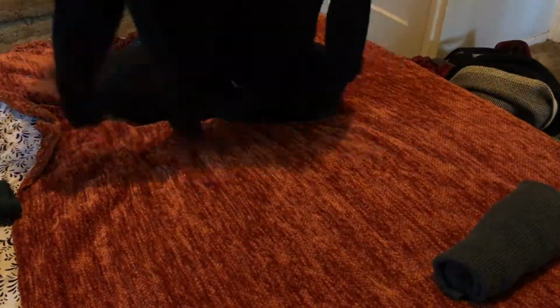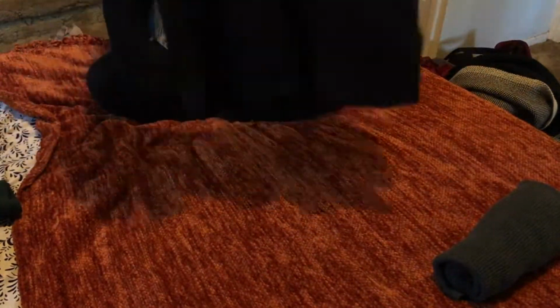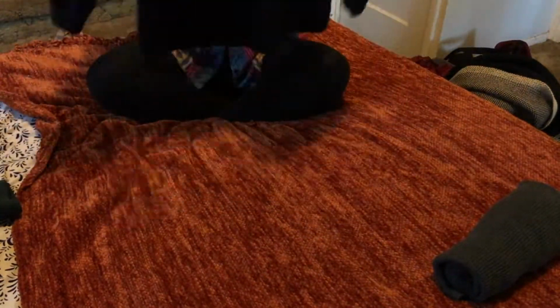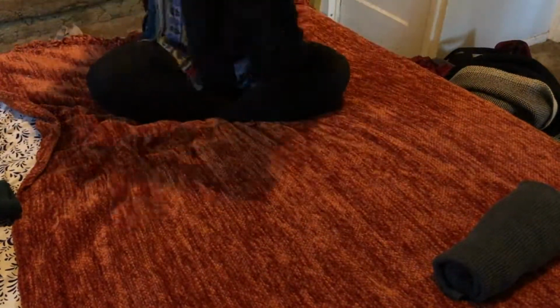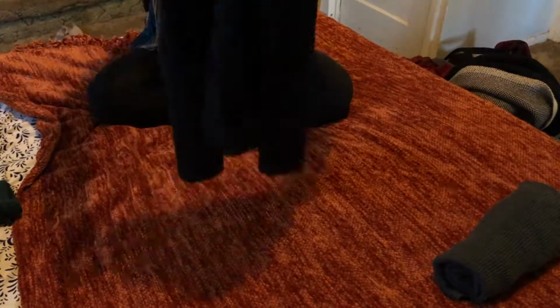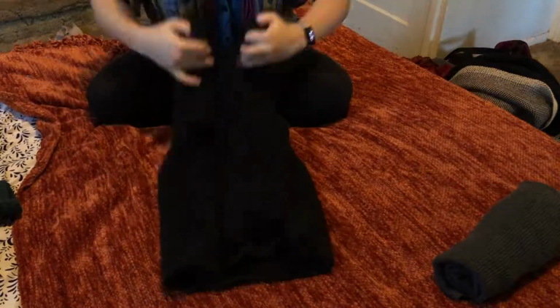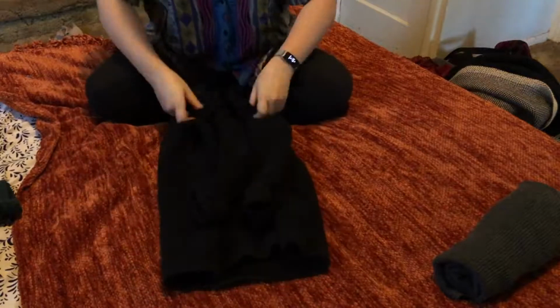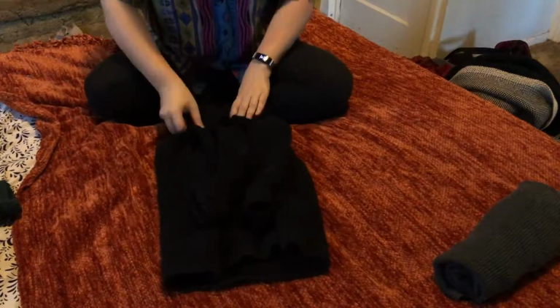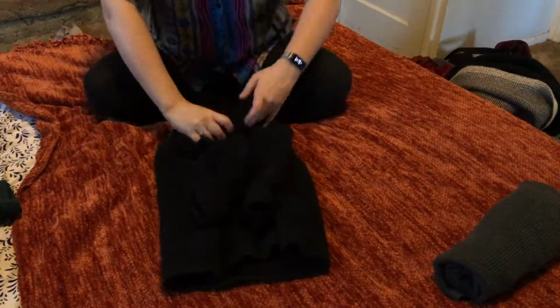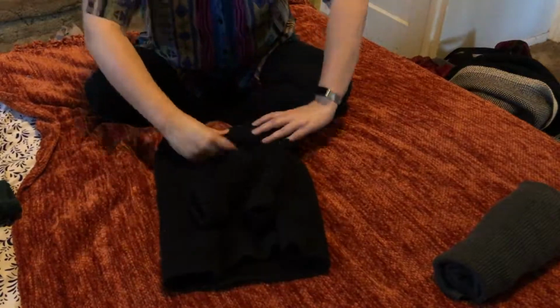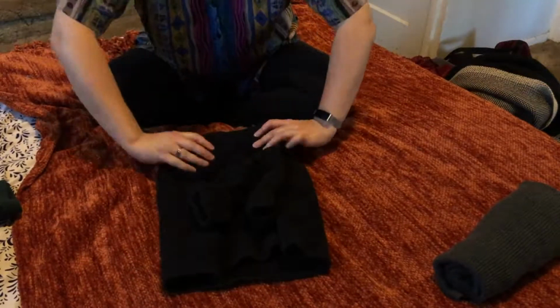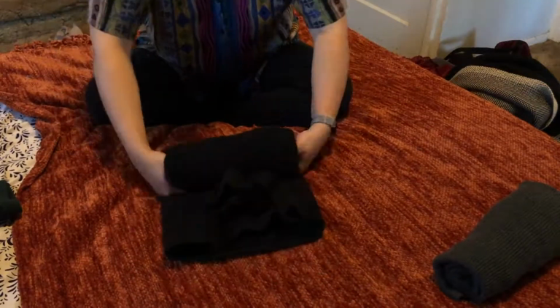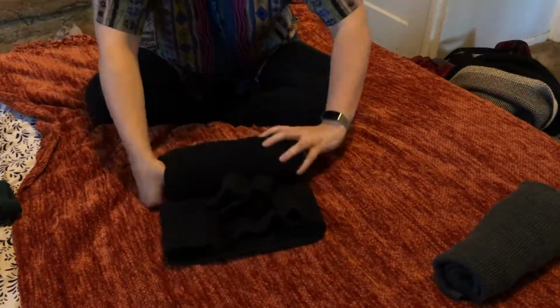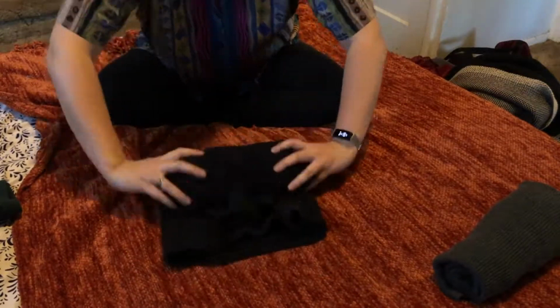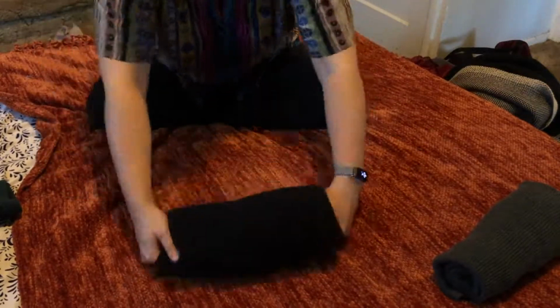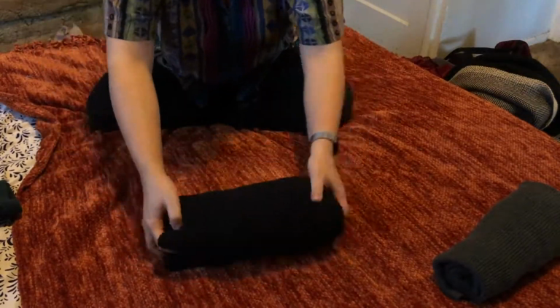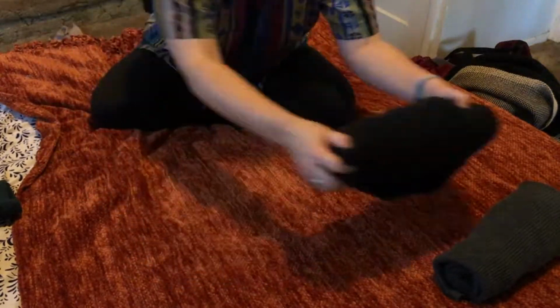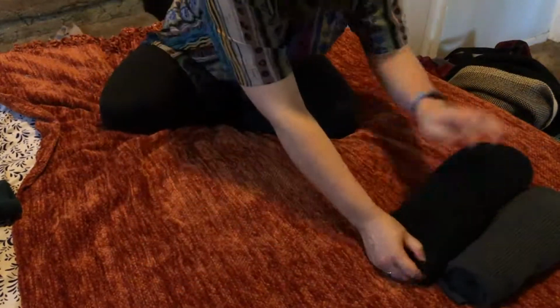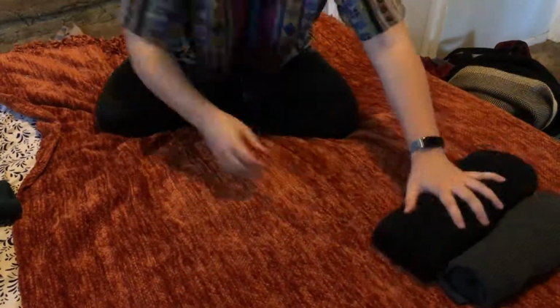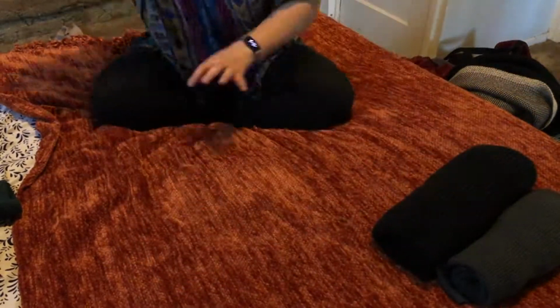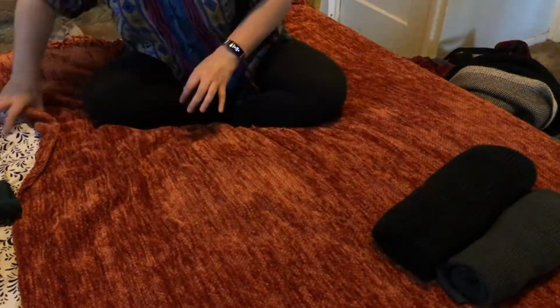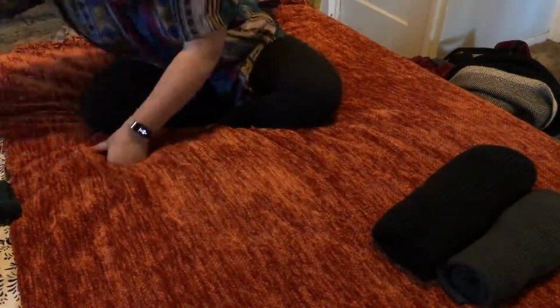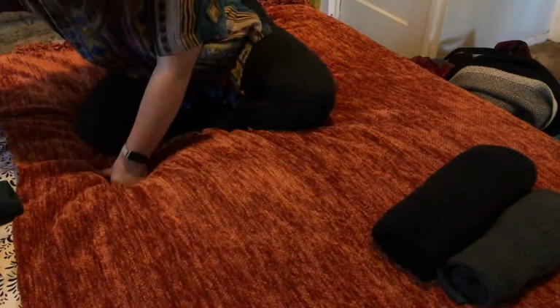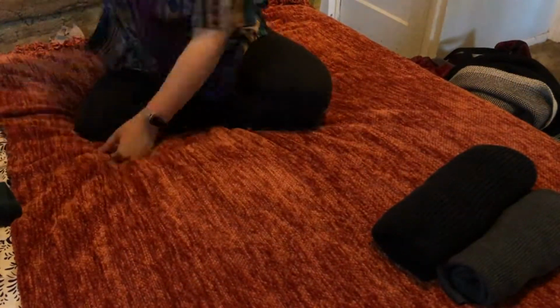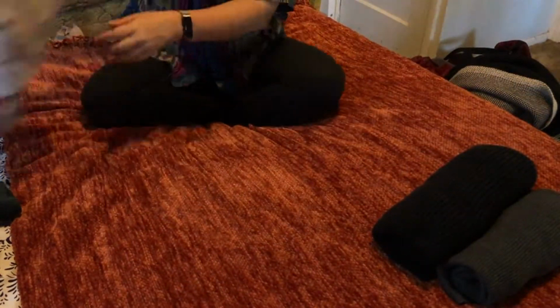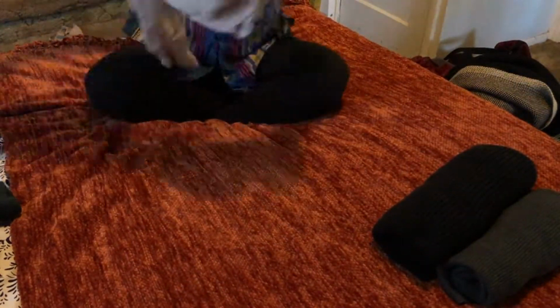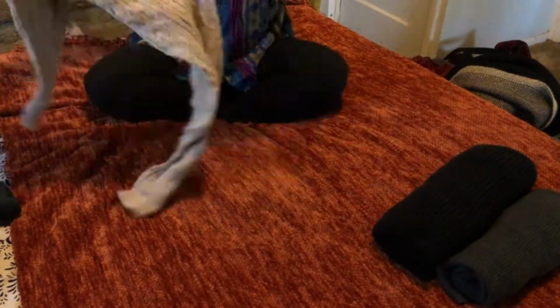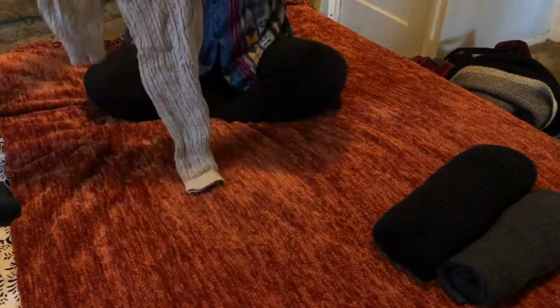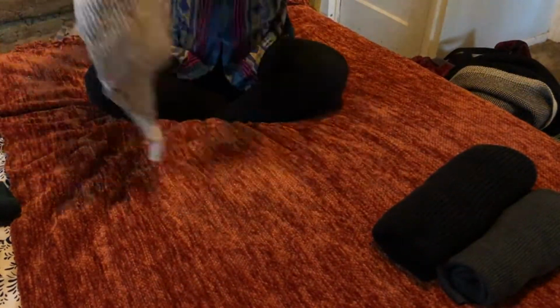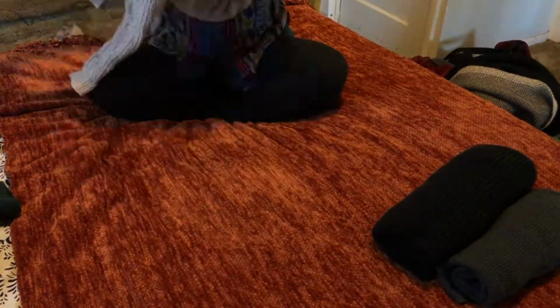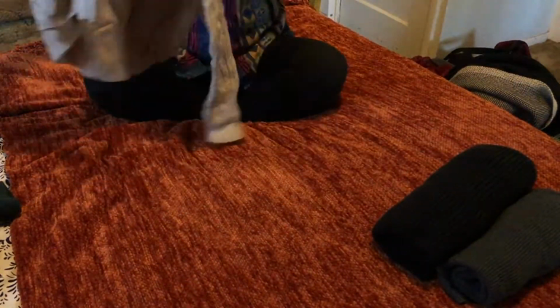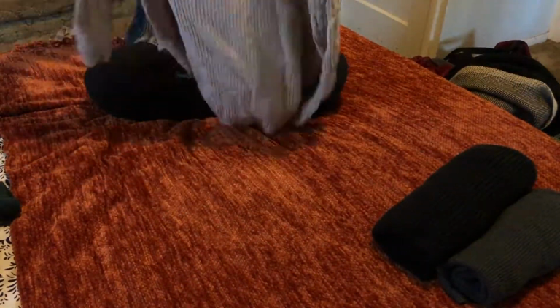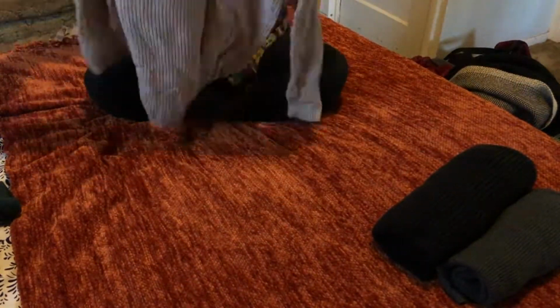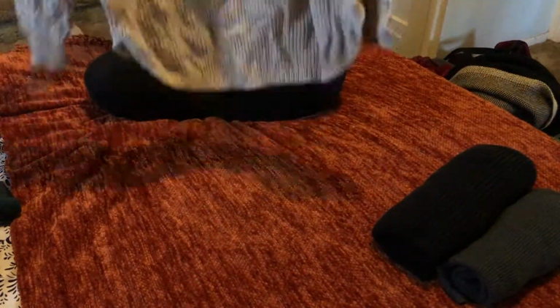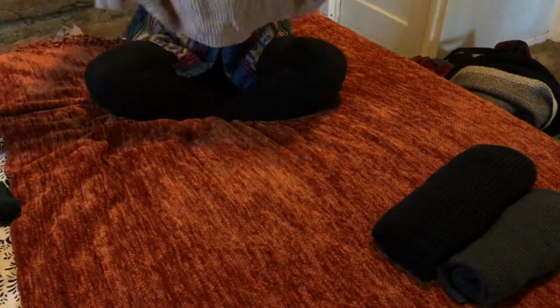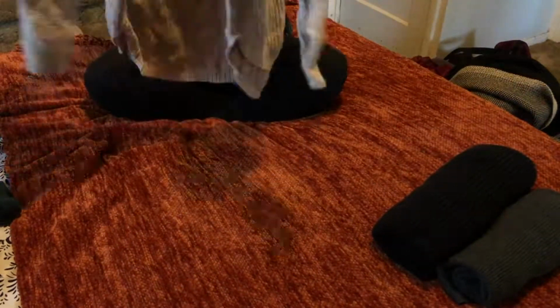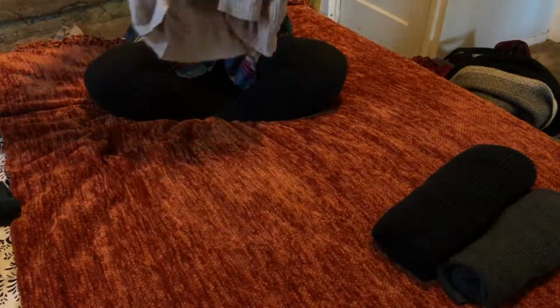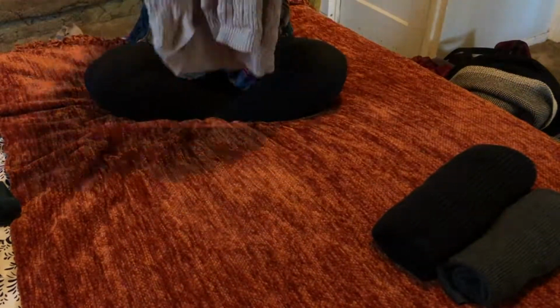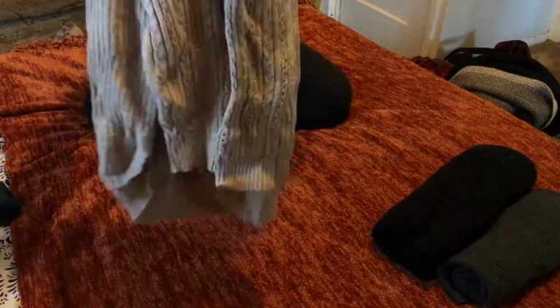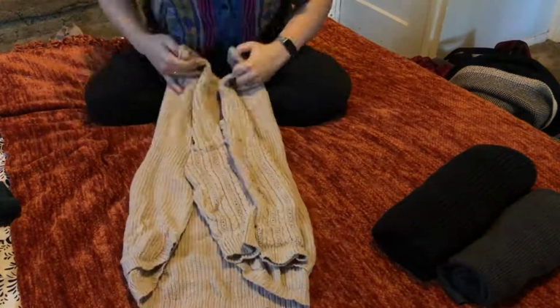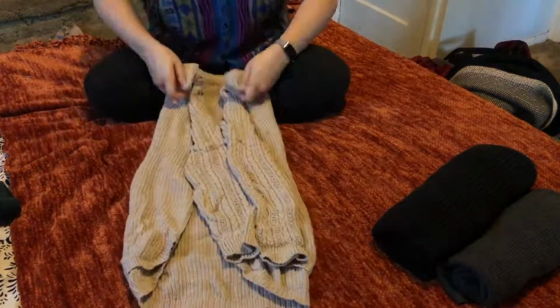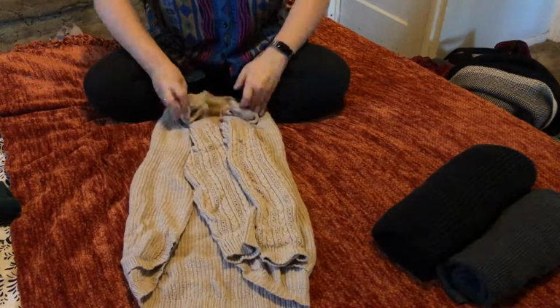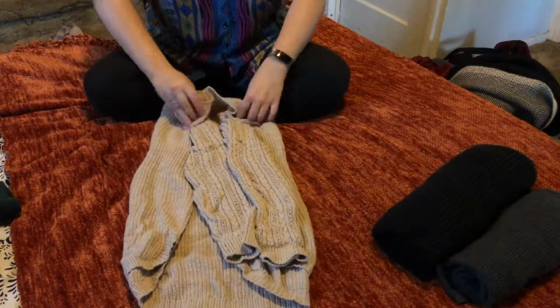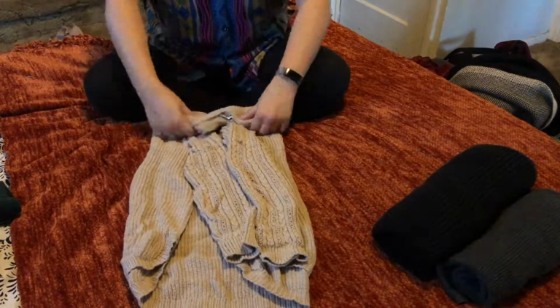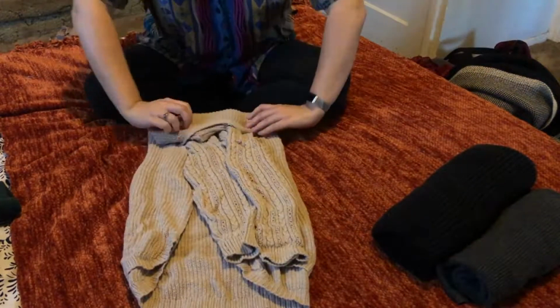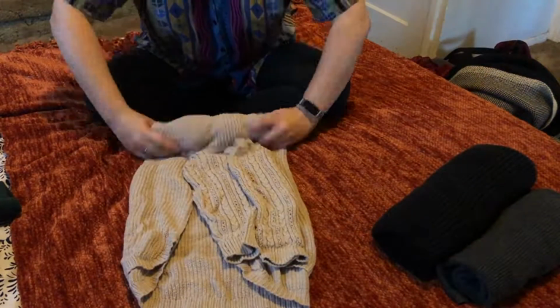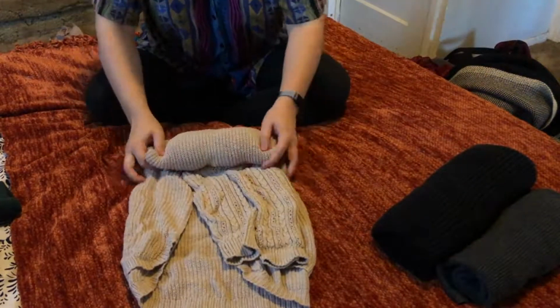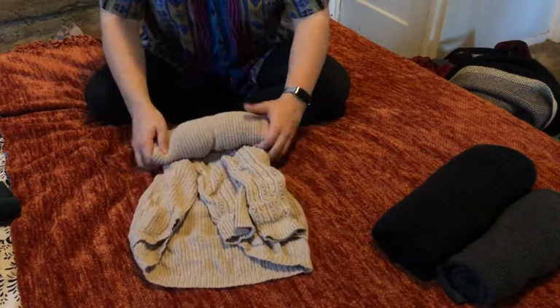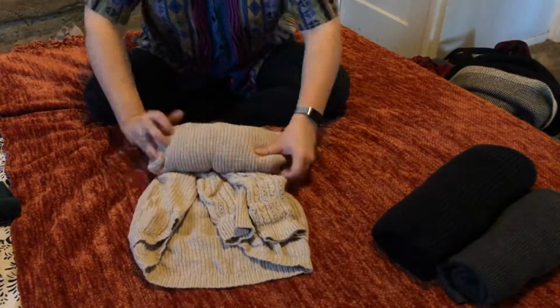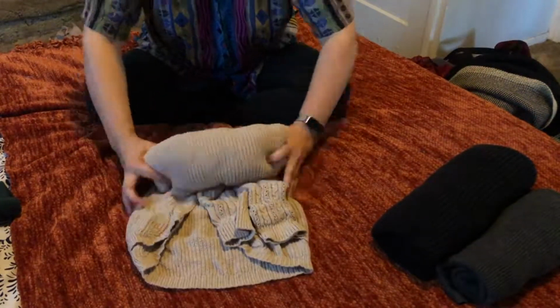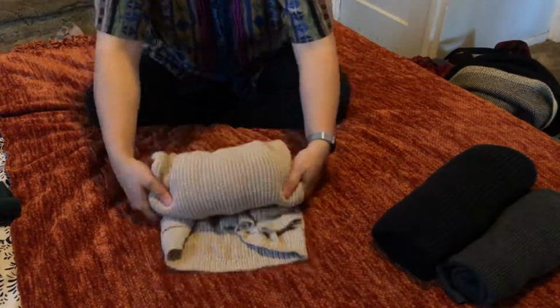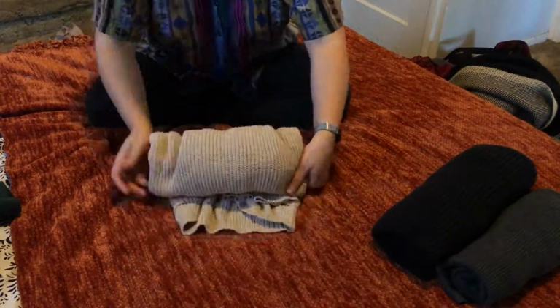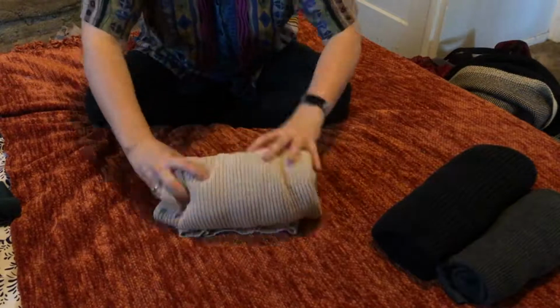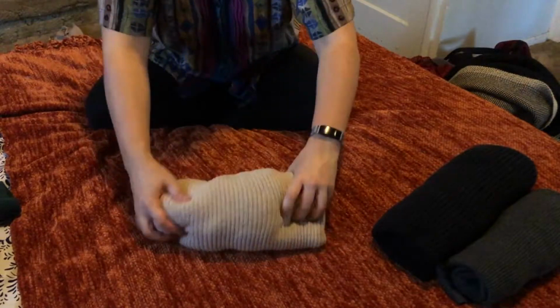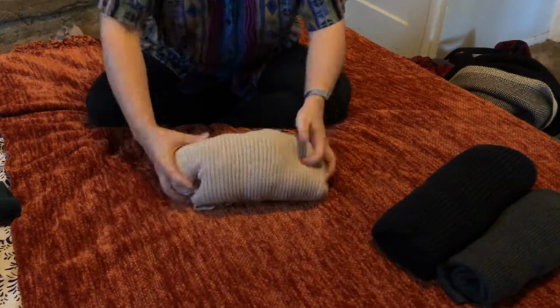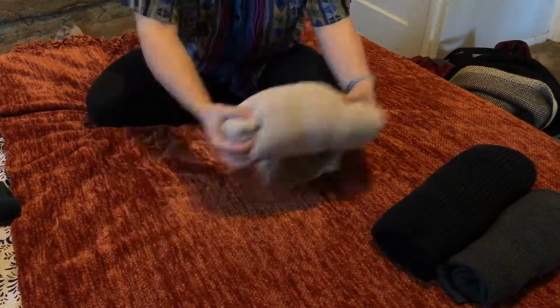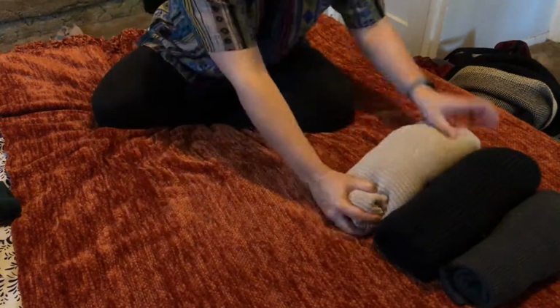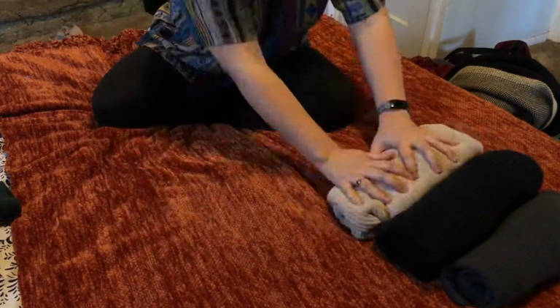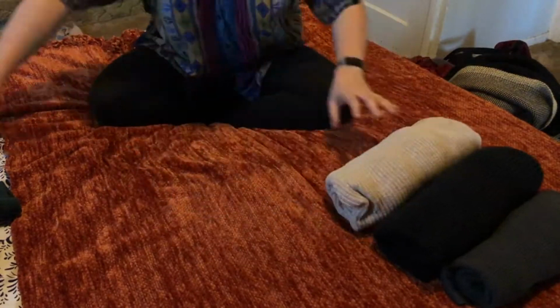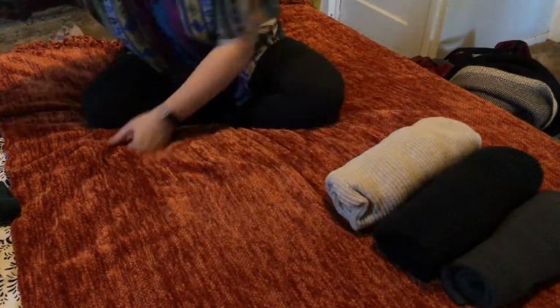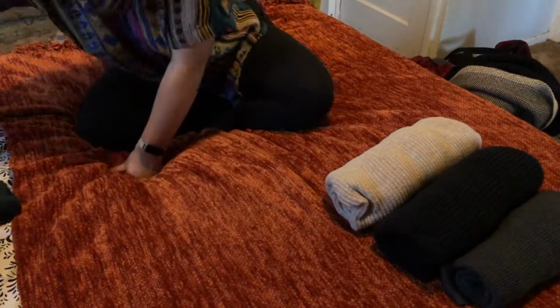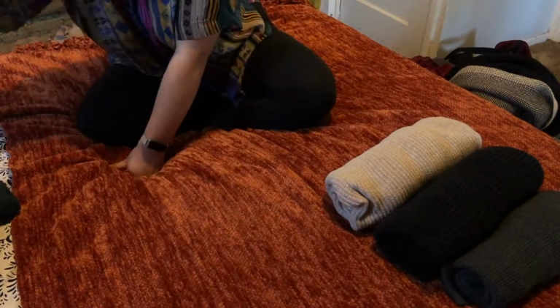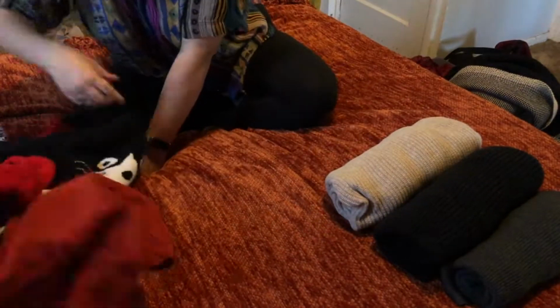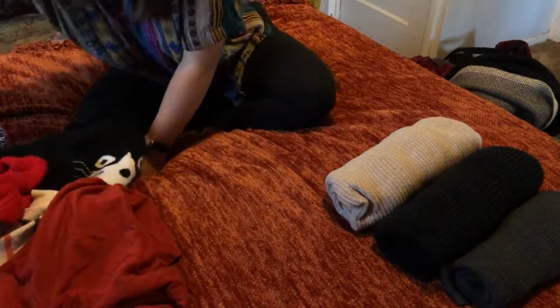I've decided to roll my sweaters this time since they were overflowing in the drawer when folded in half and then refolded.